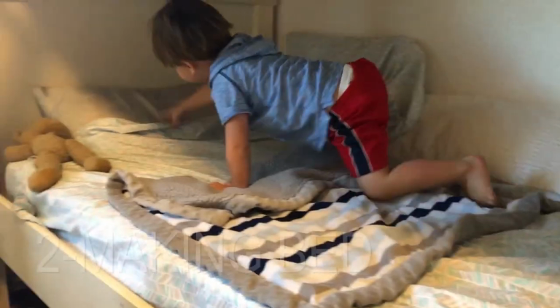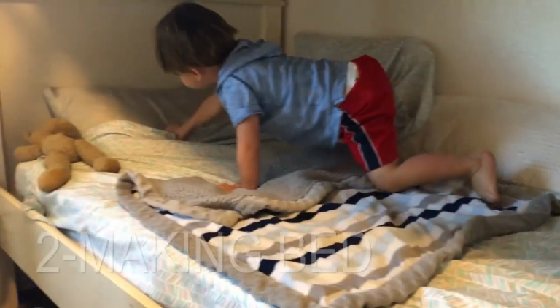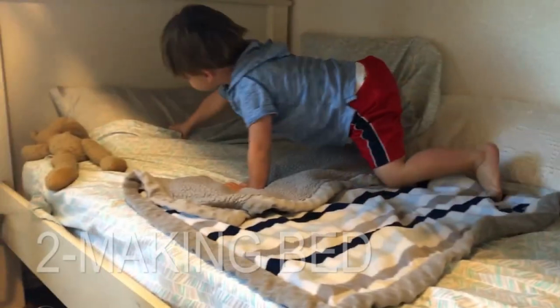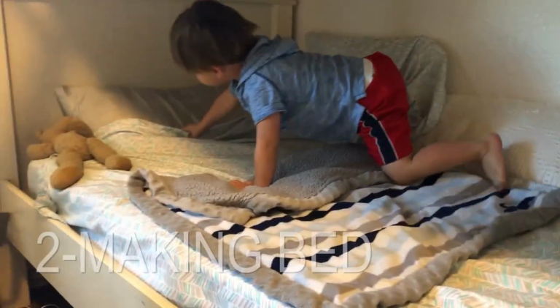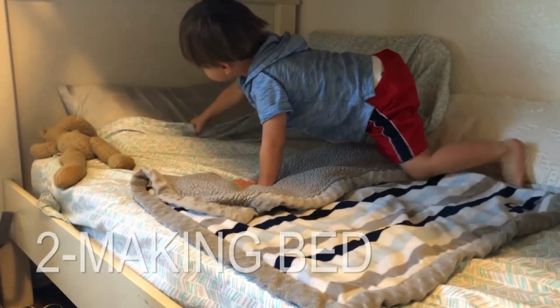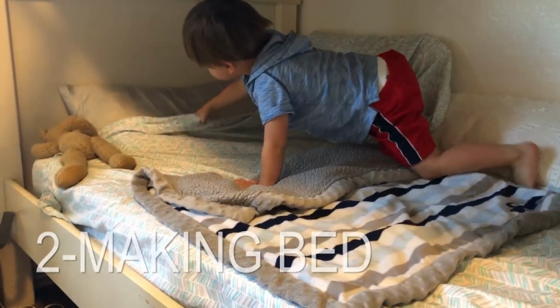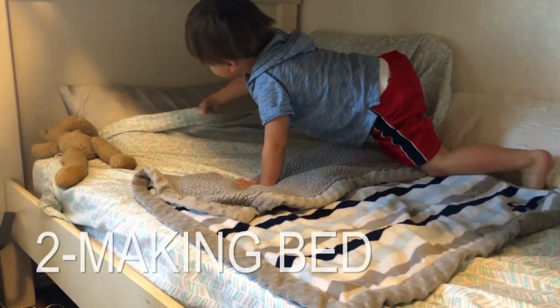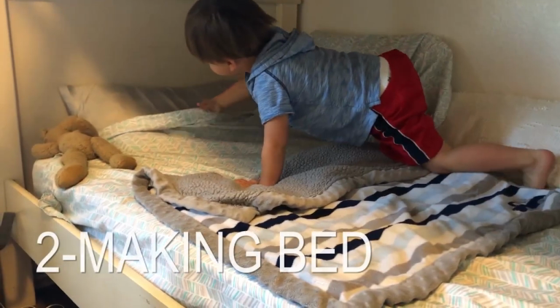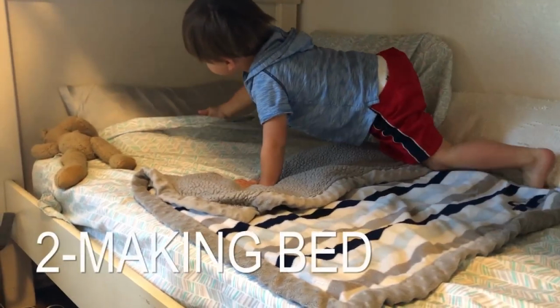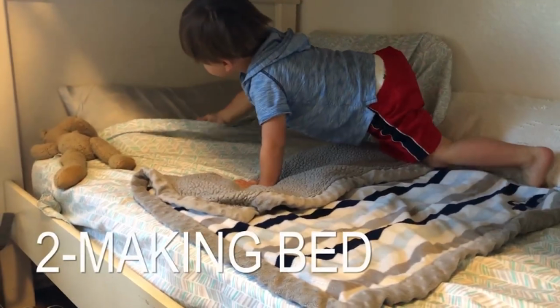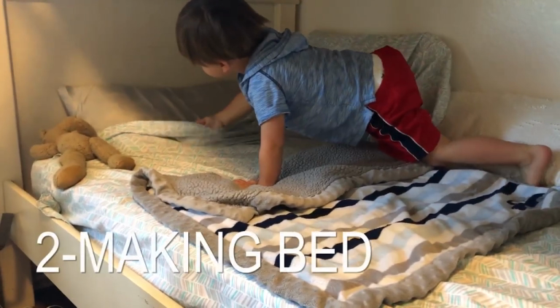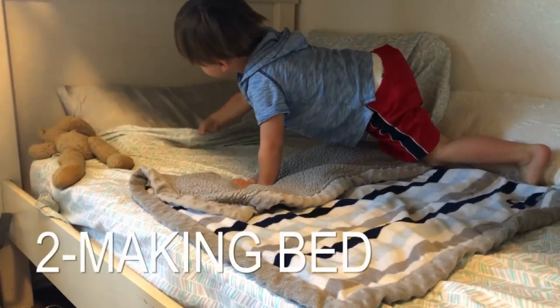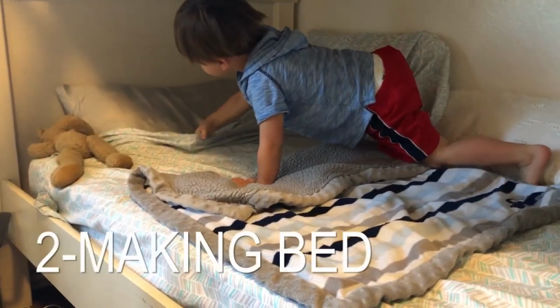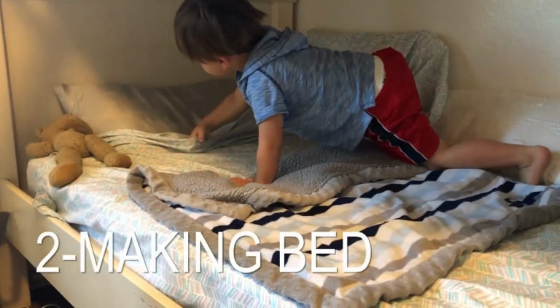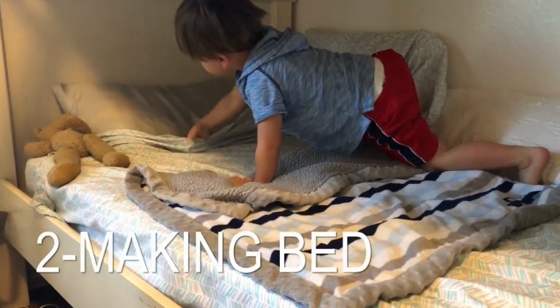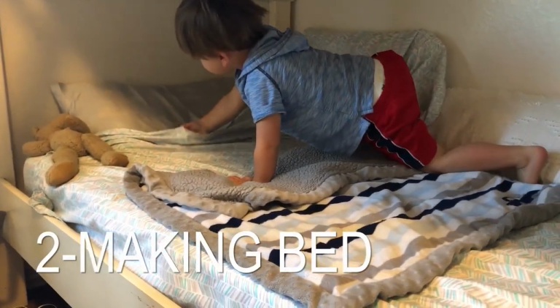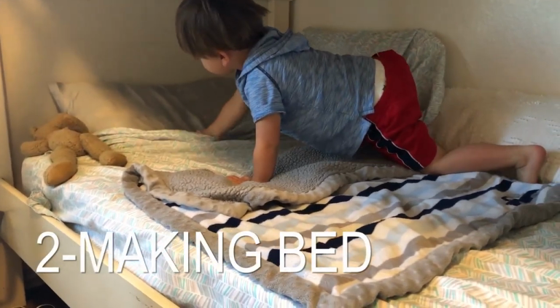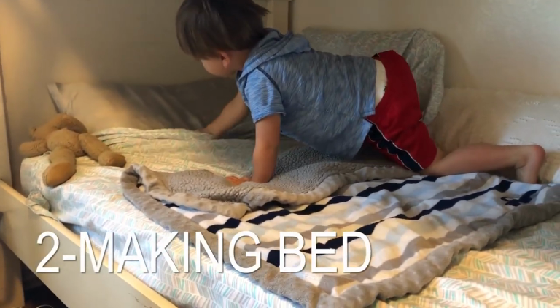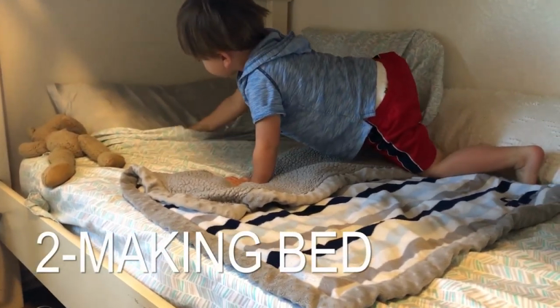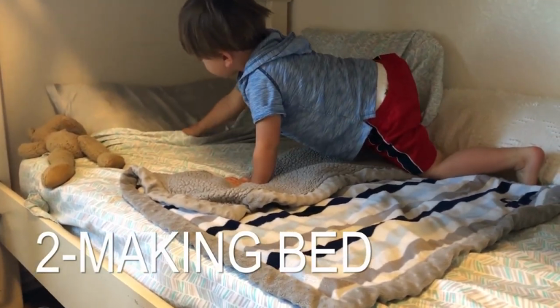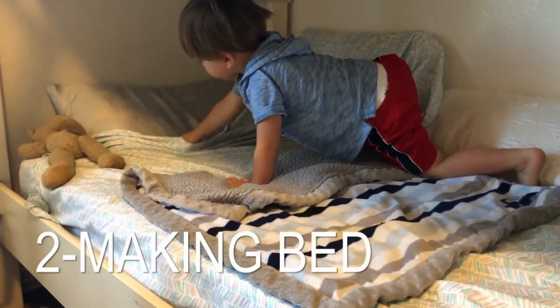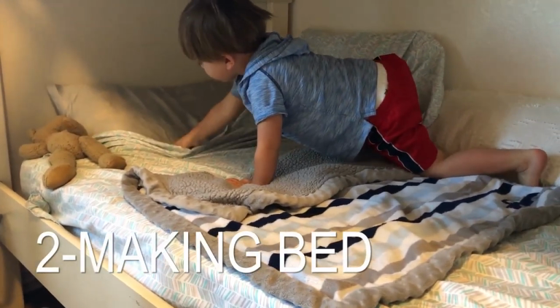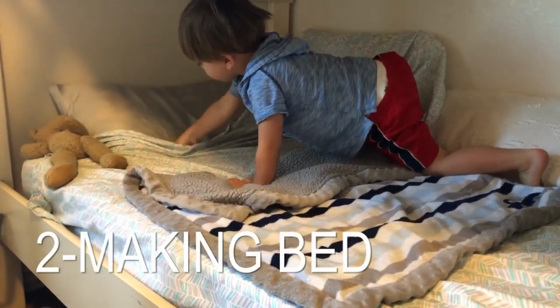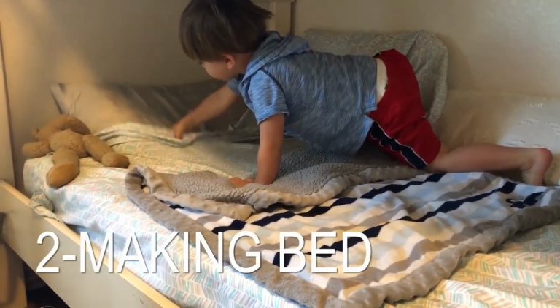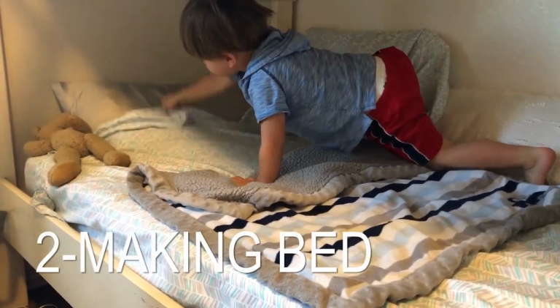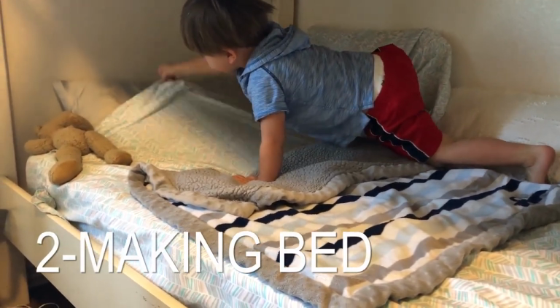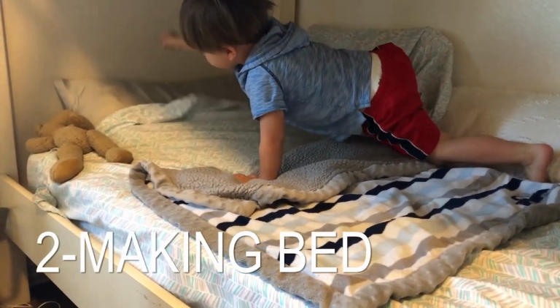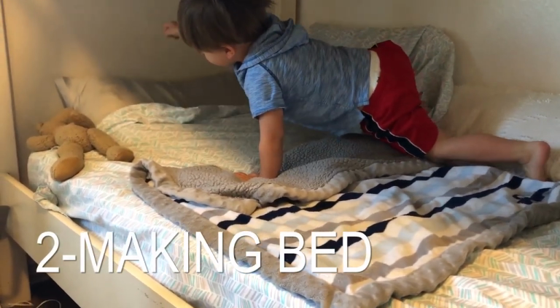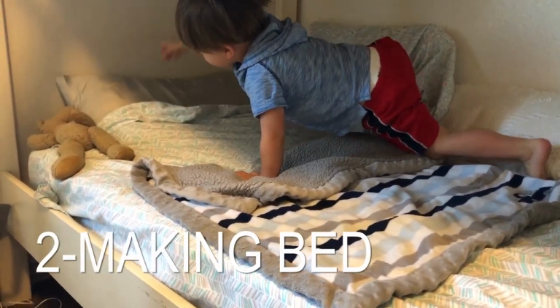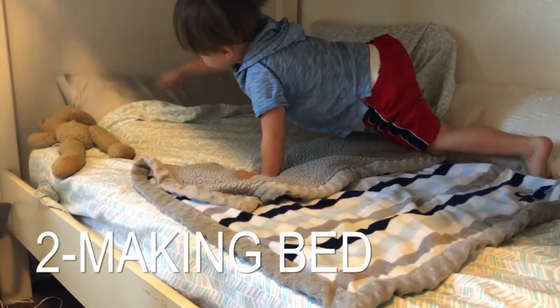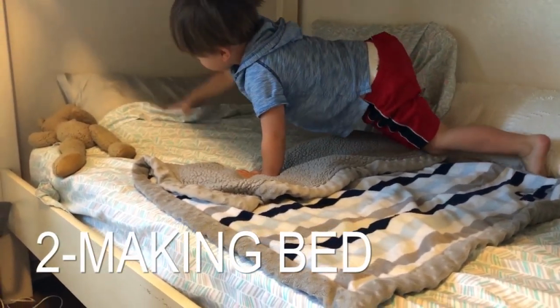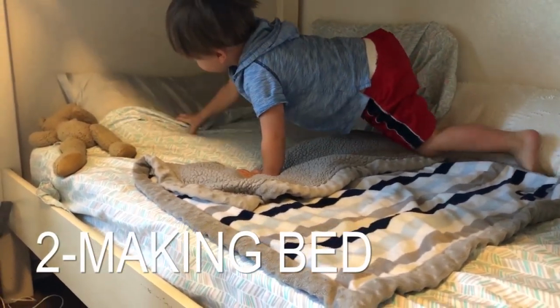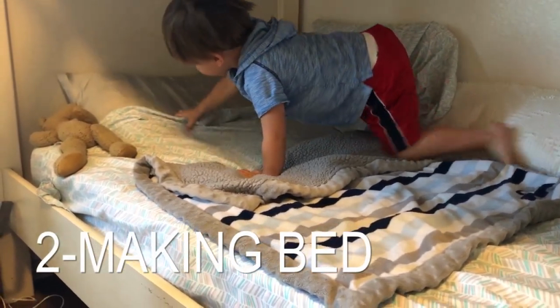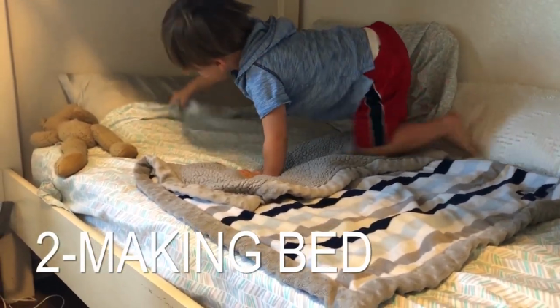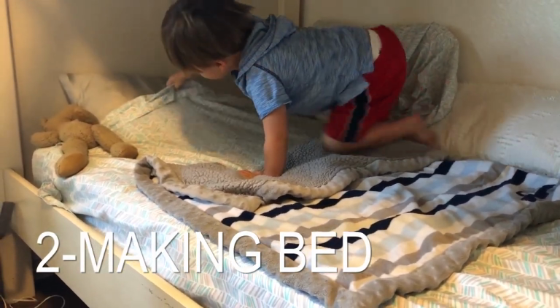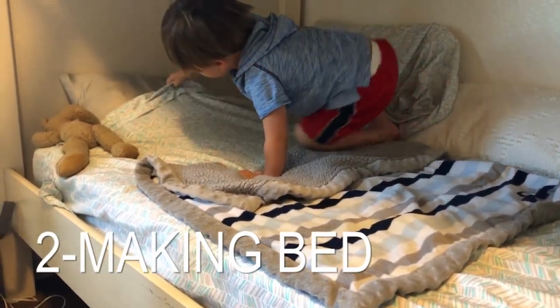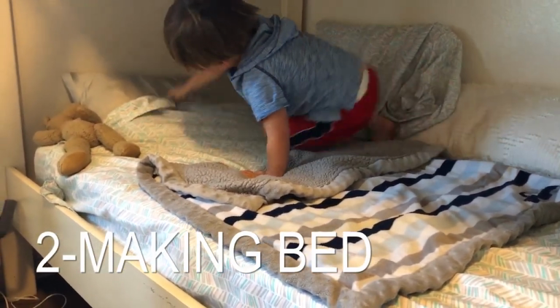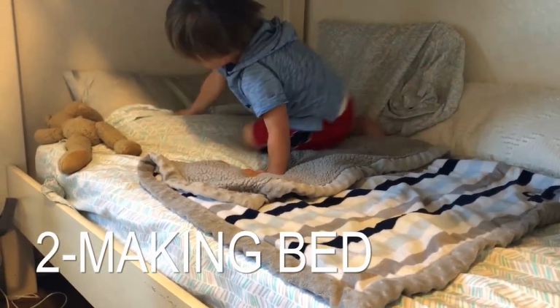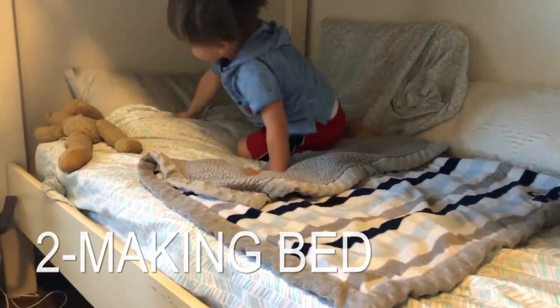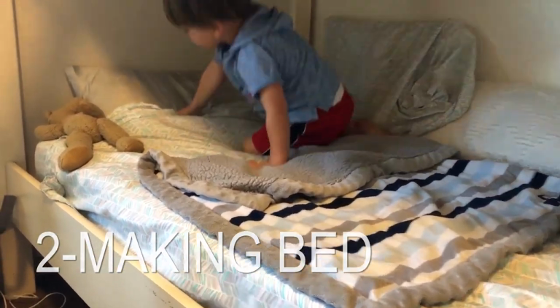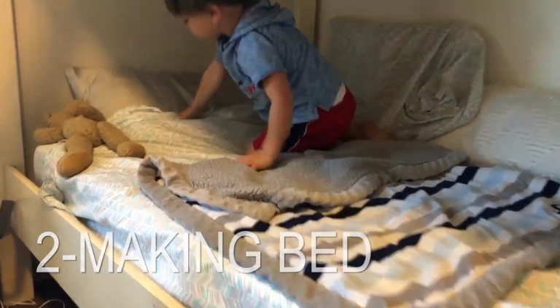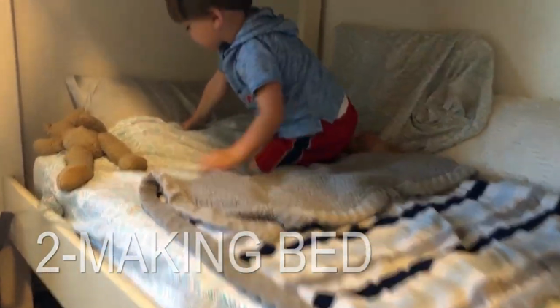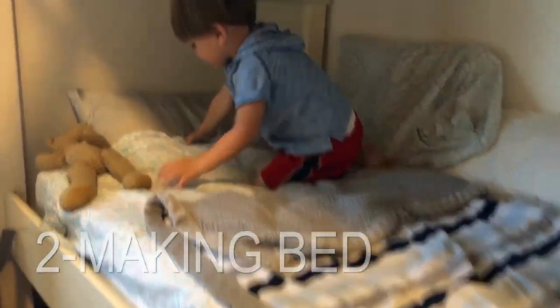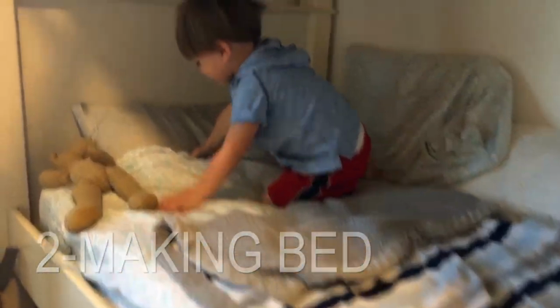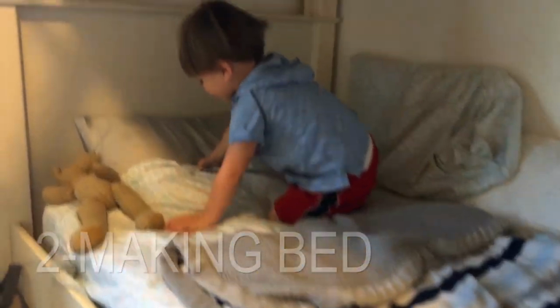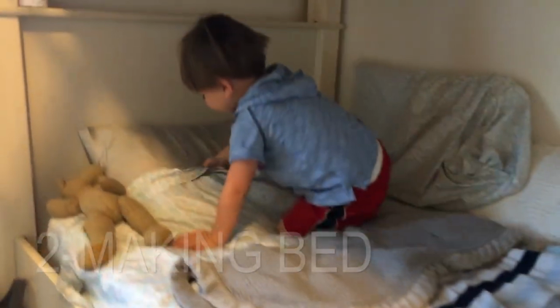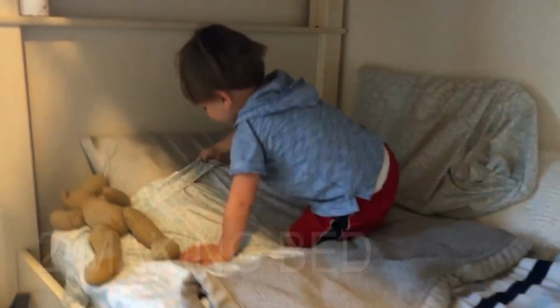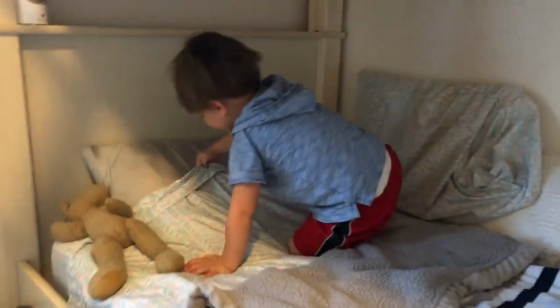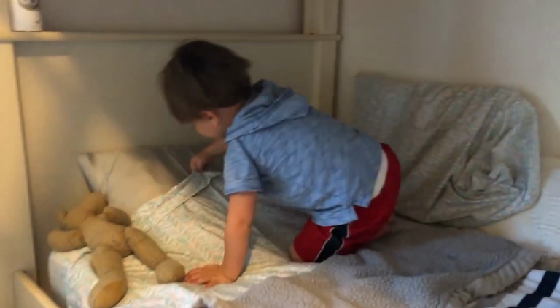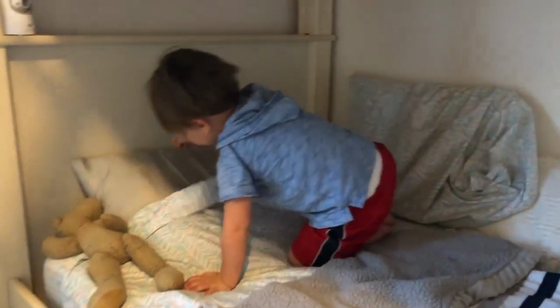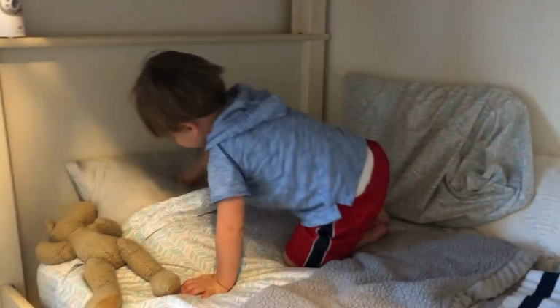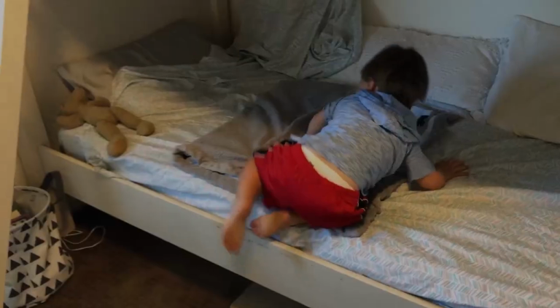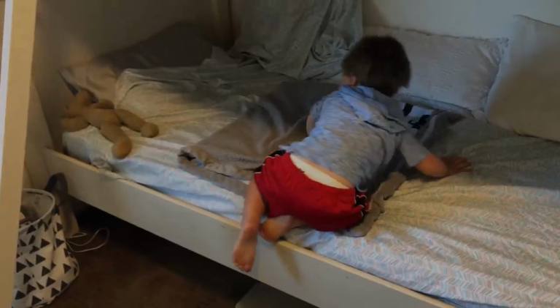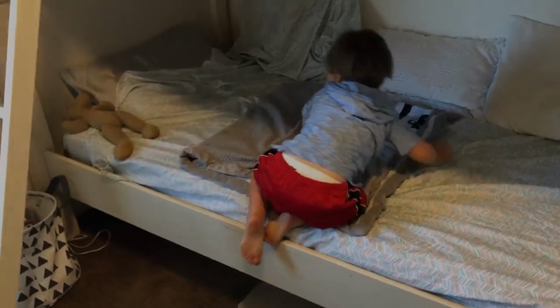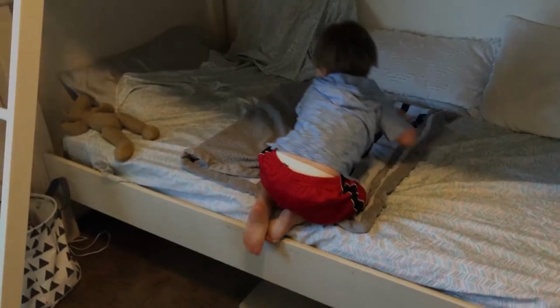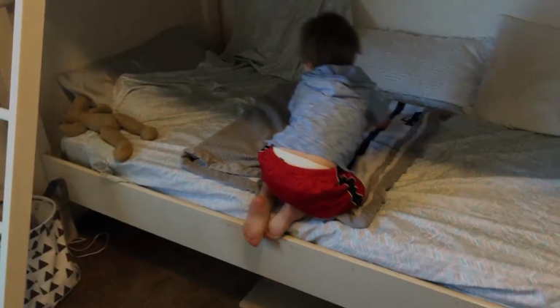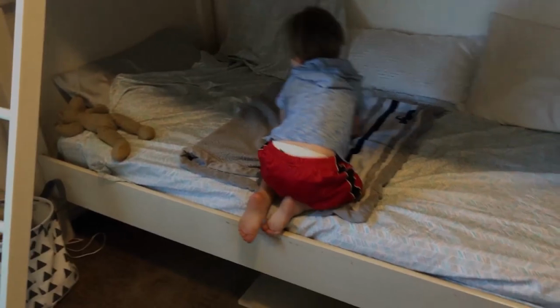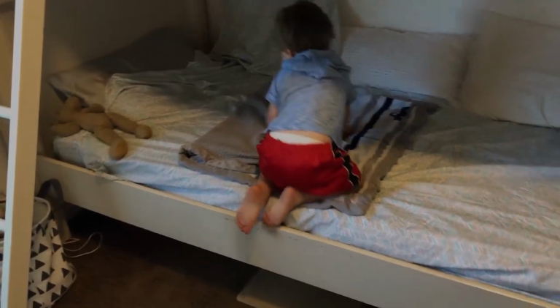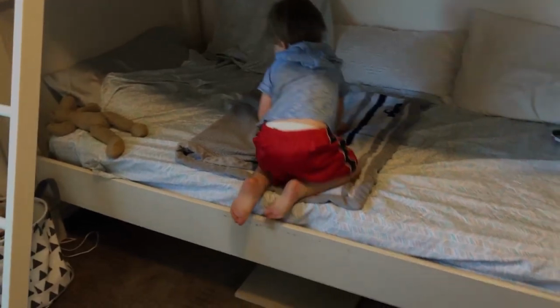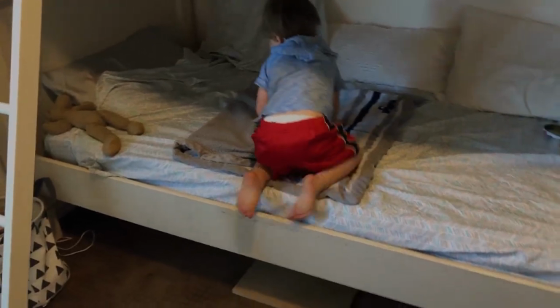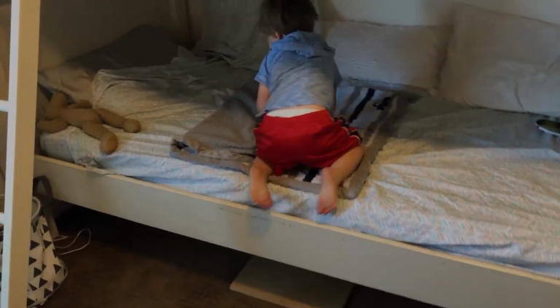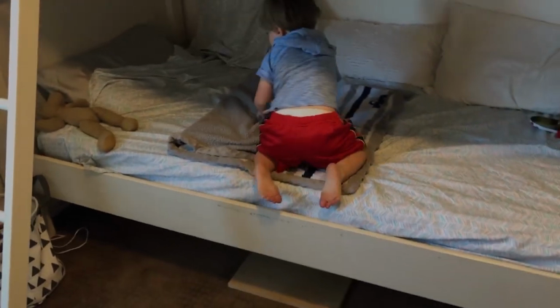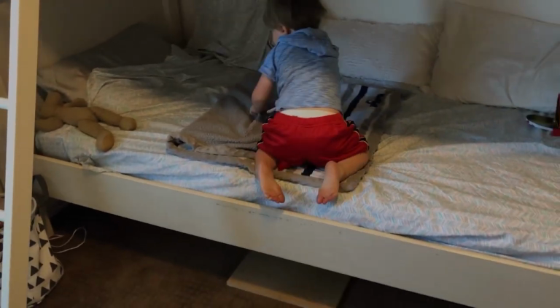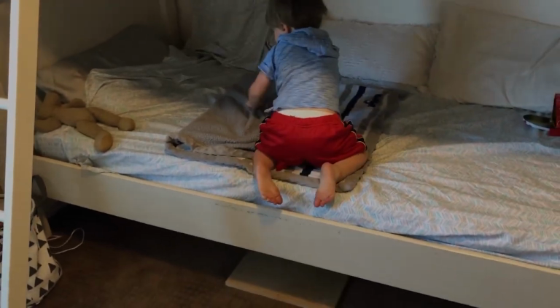Harvey is making his bed. We pull the sheet all the way up, then get the blanket.